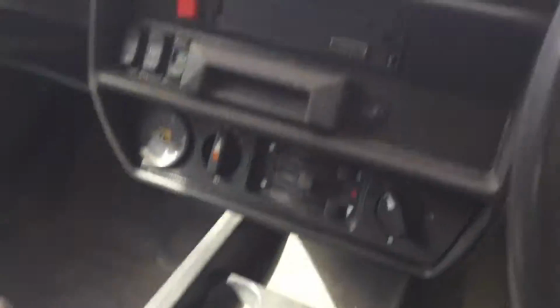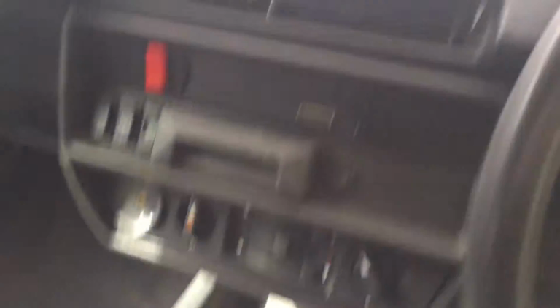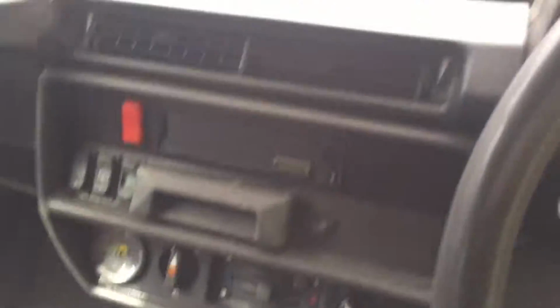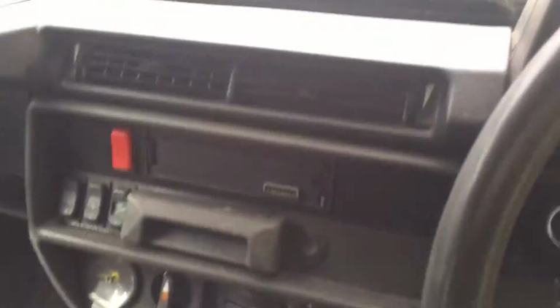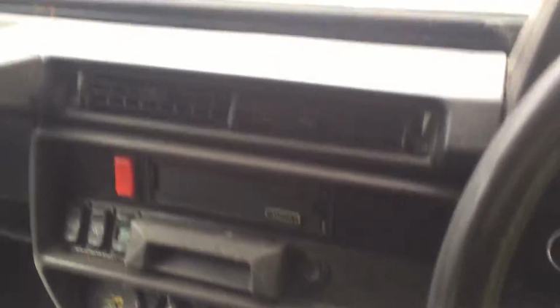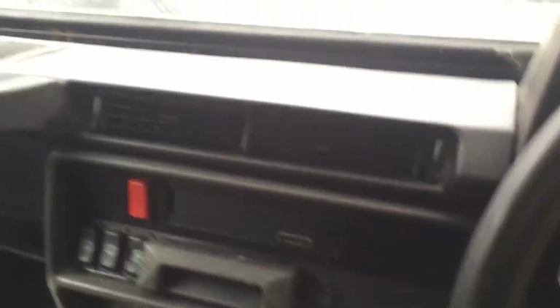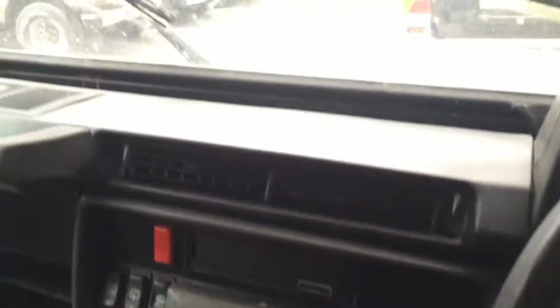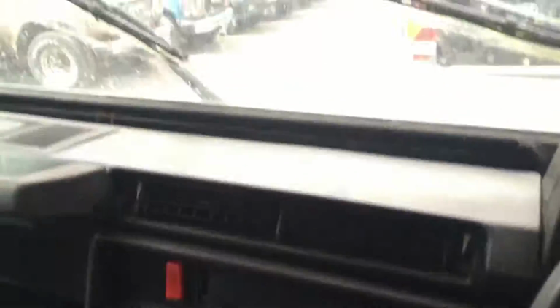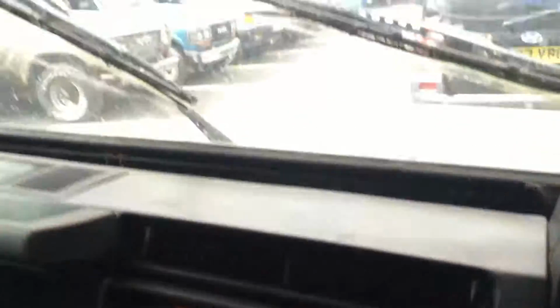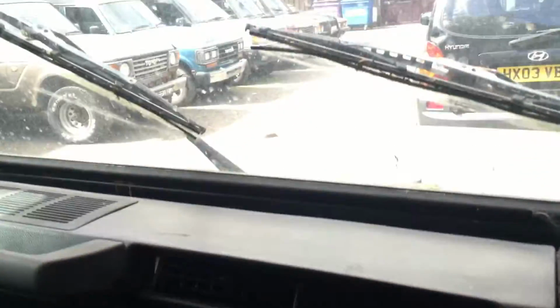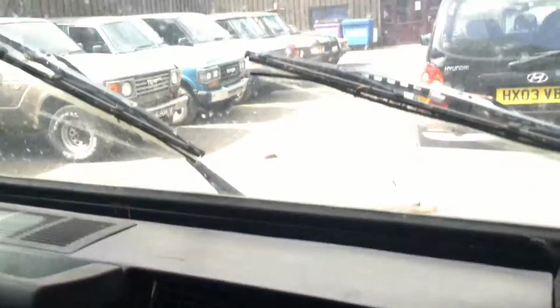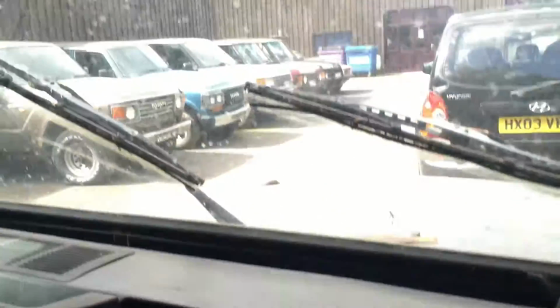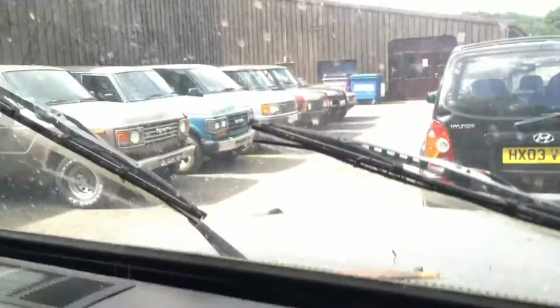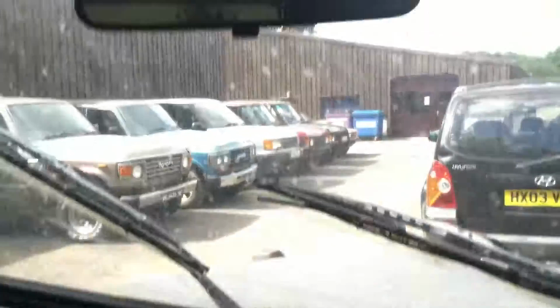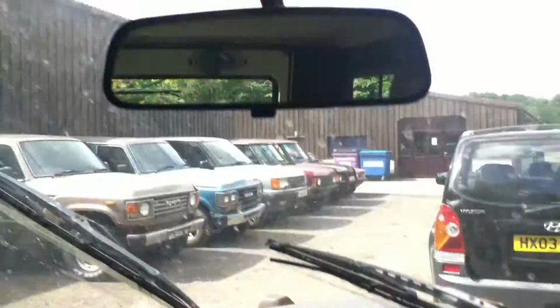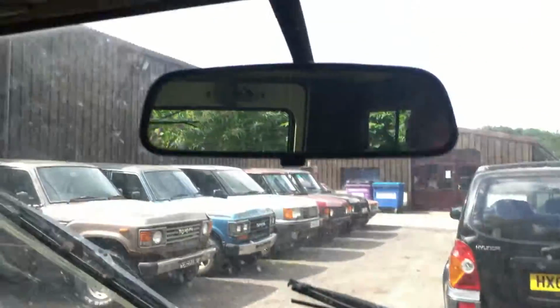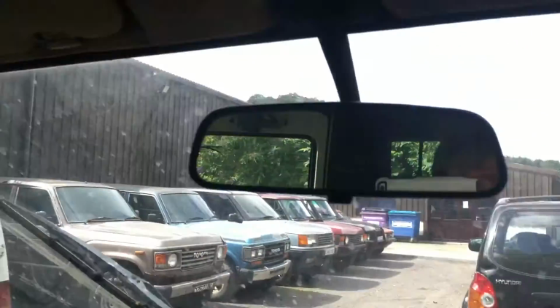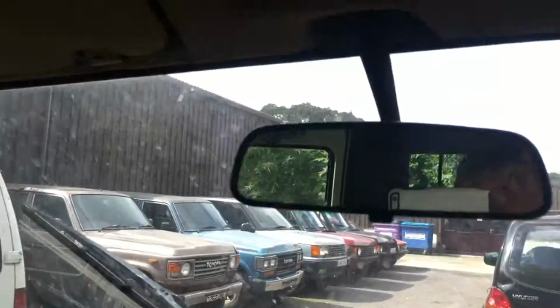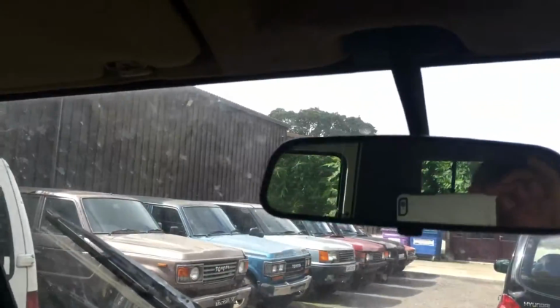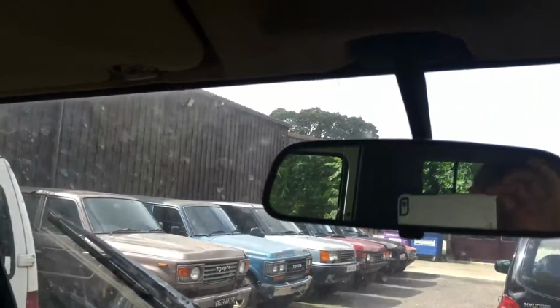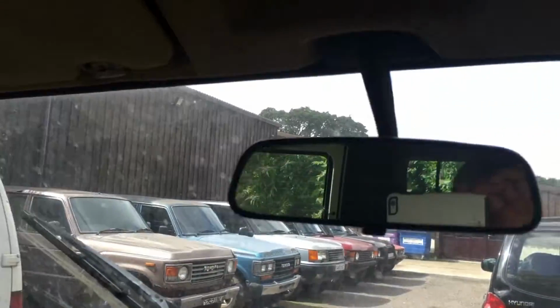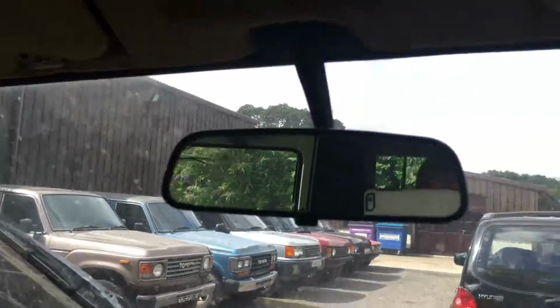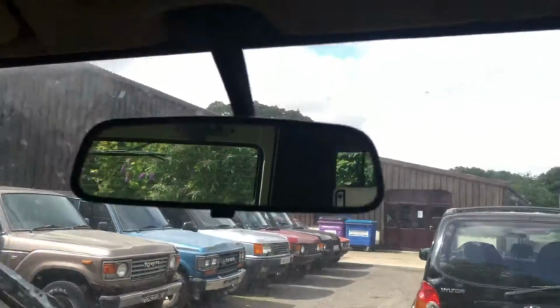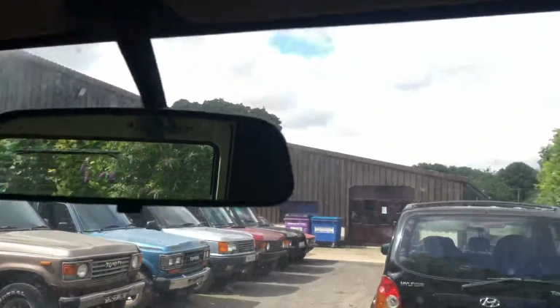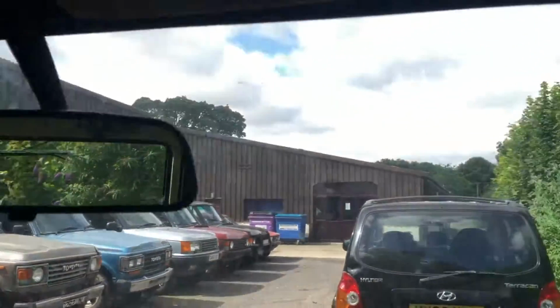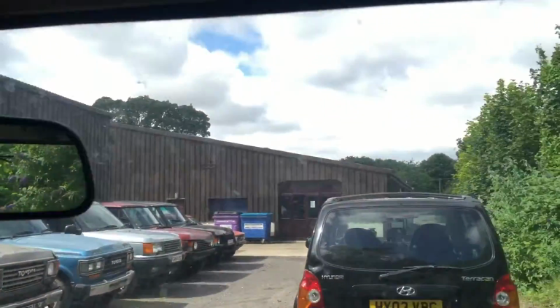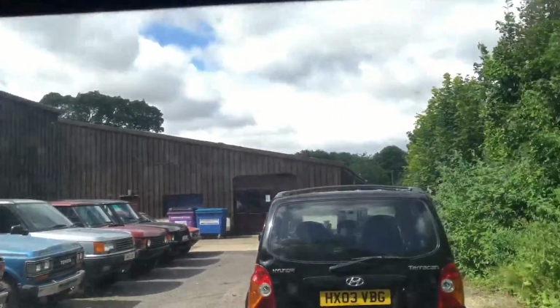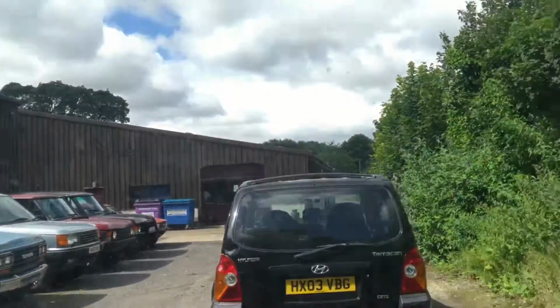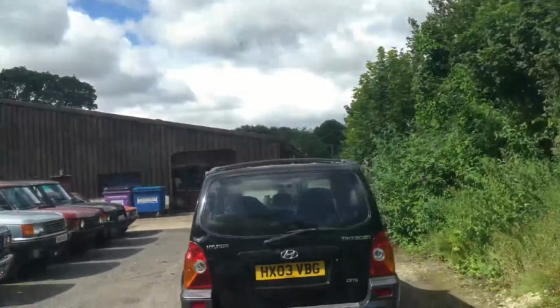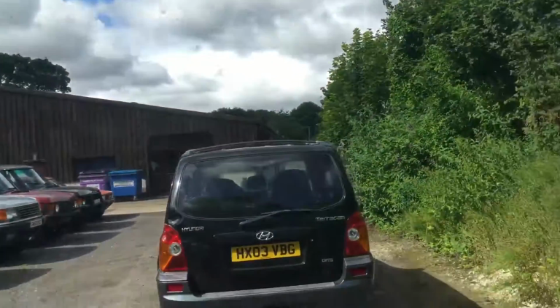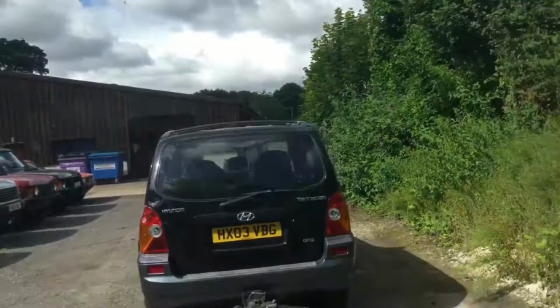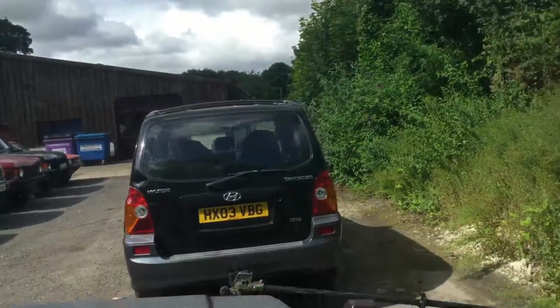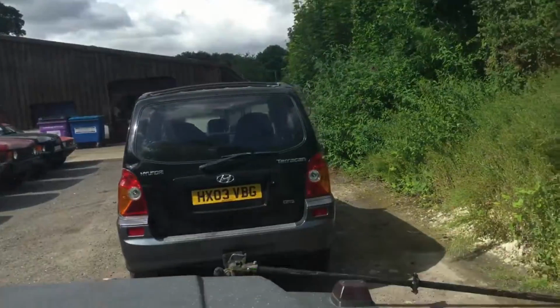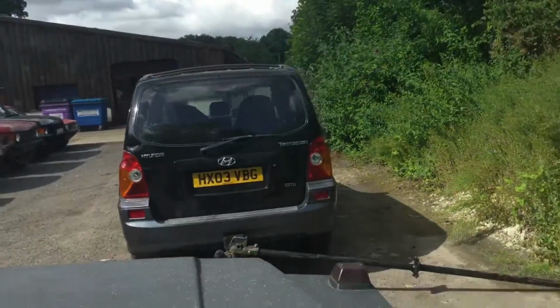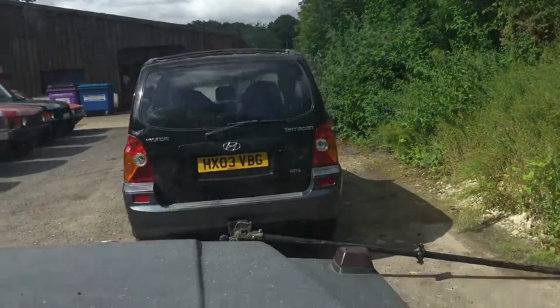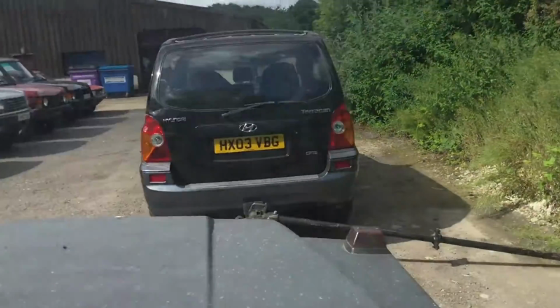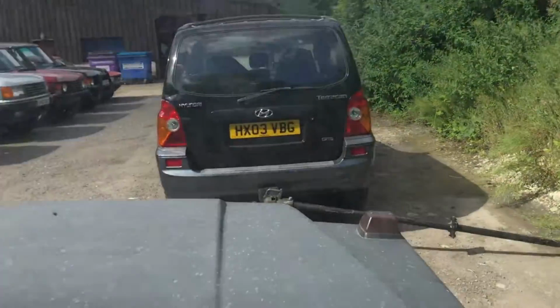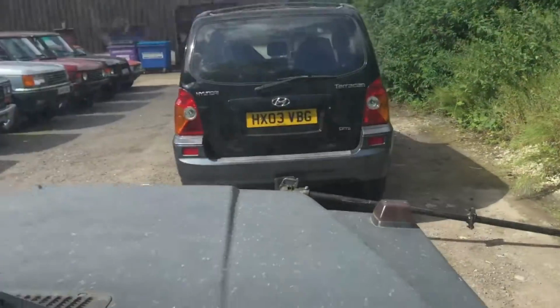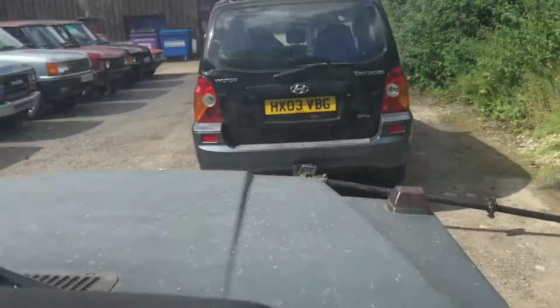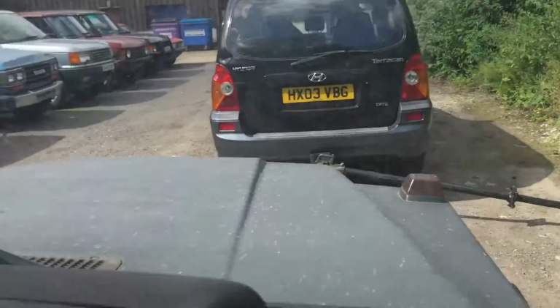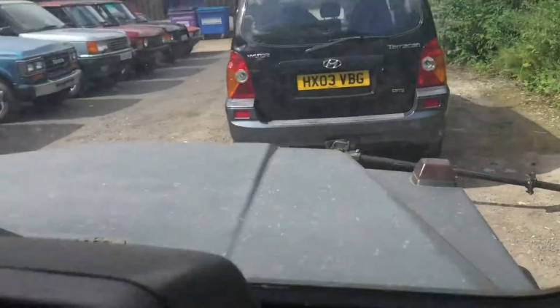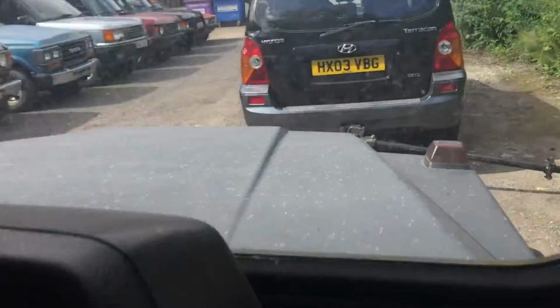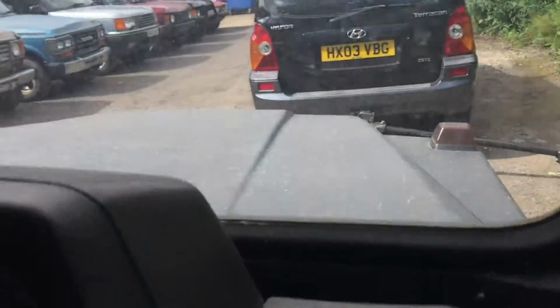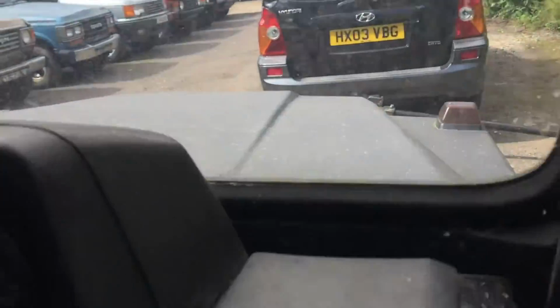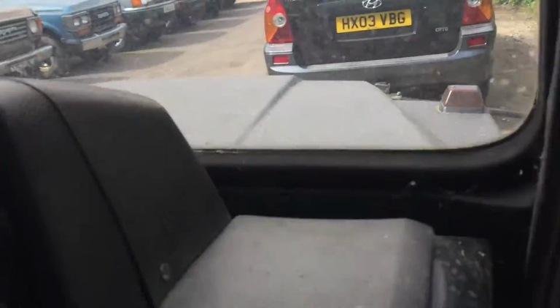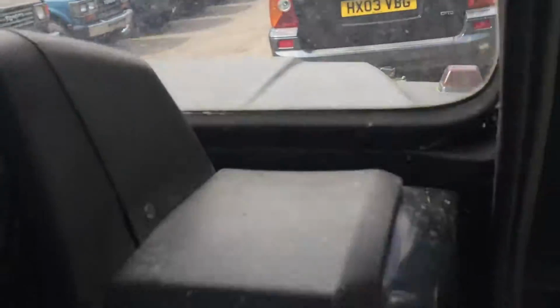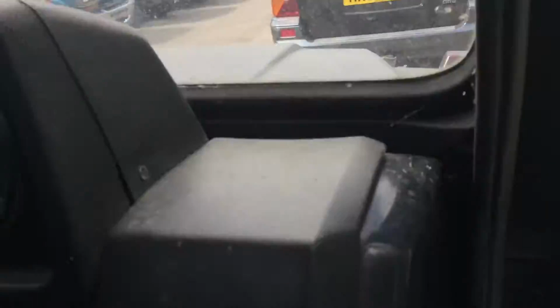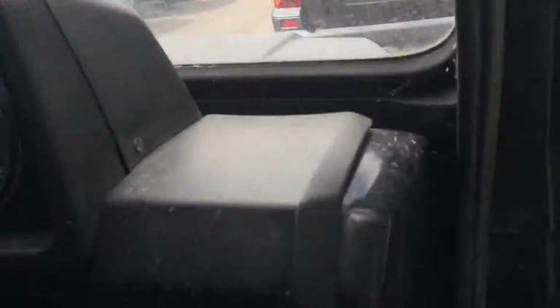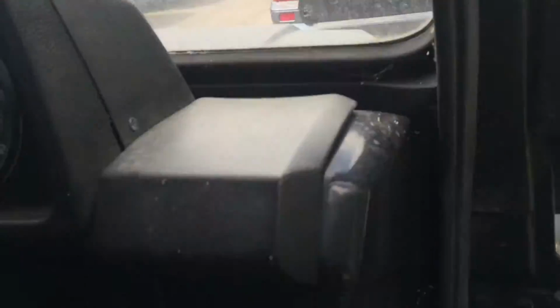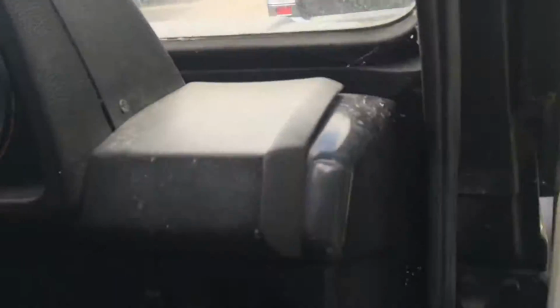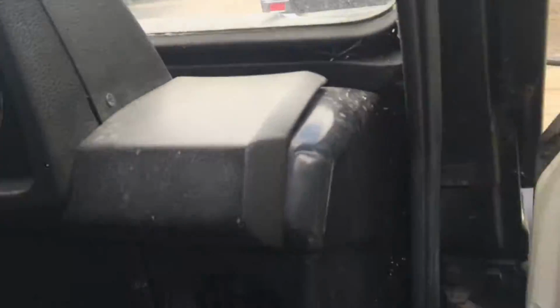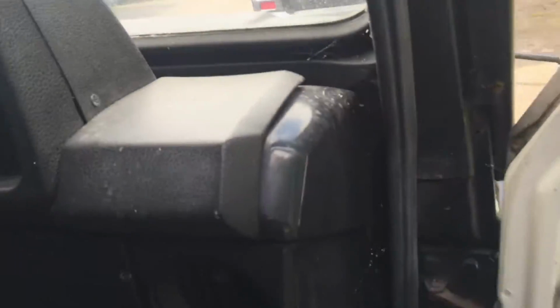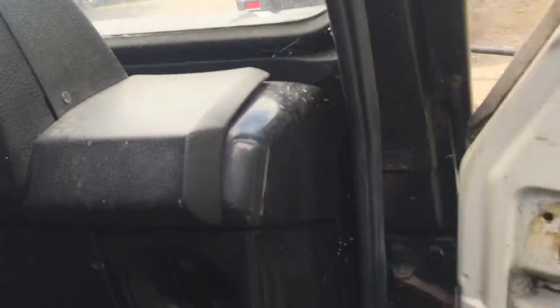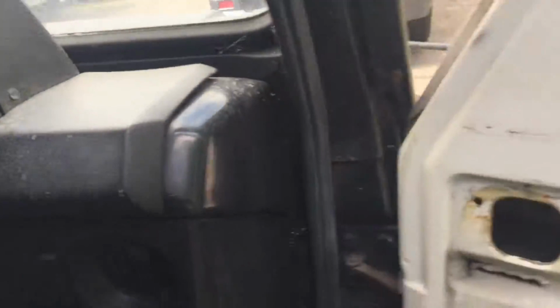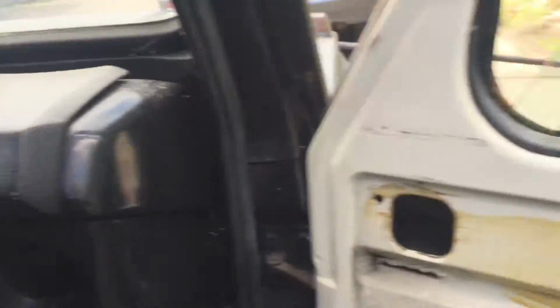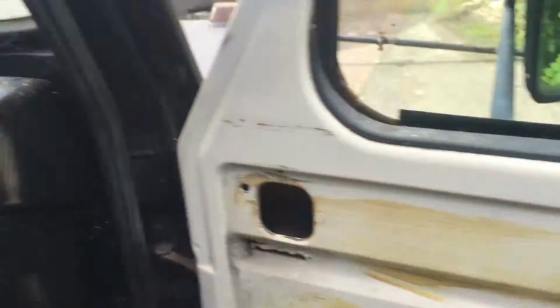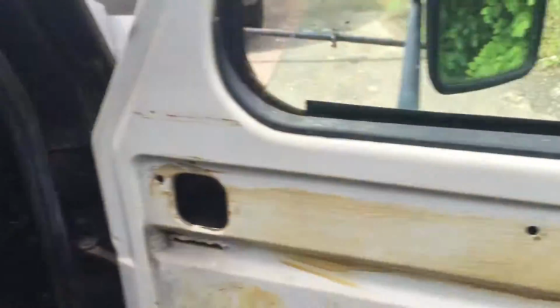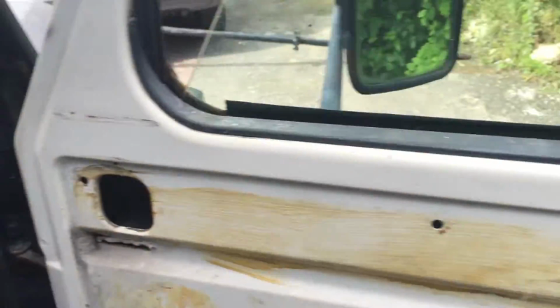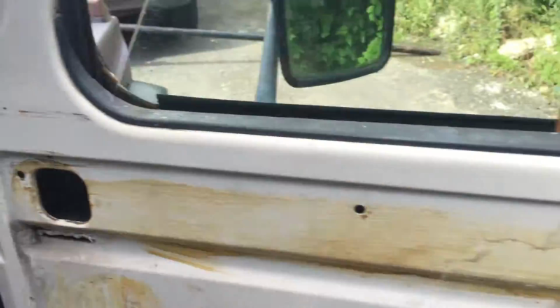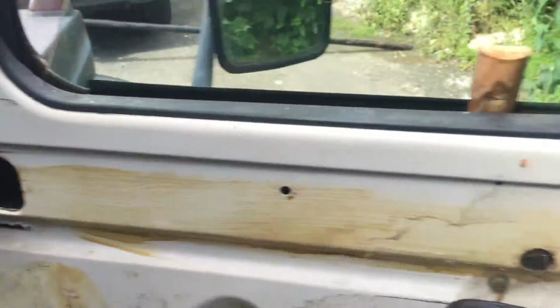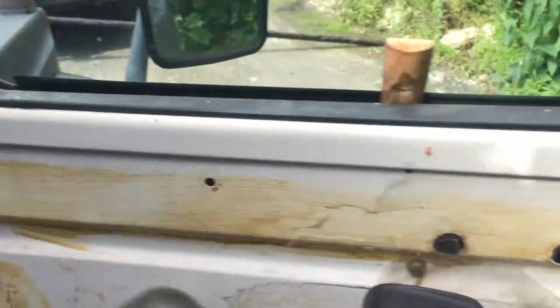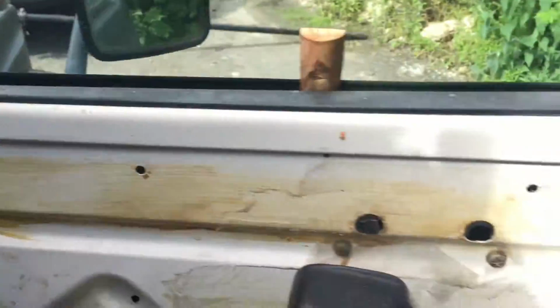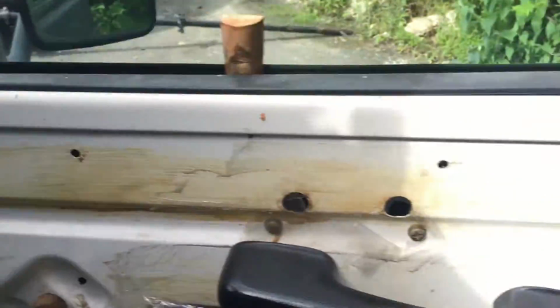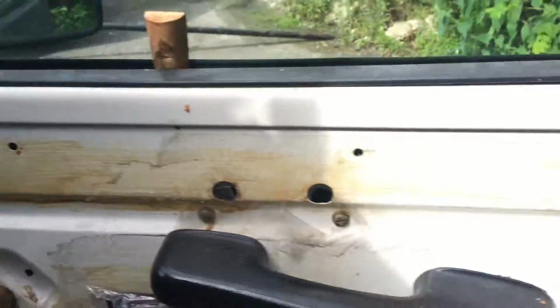But these are restoration cars. You bring a trailer, or we can deliver them anywhere in the UK.